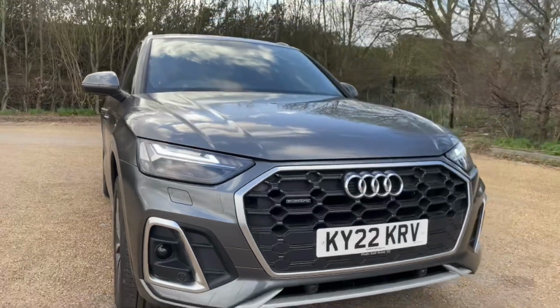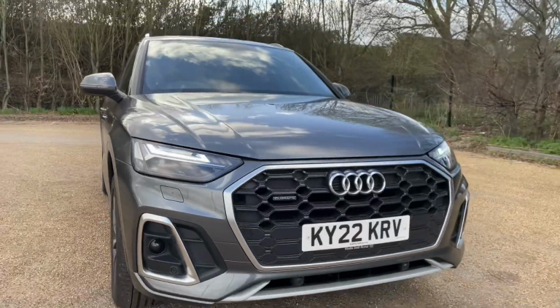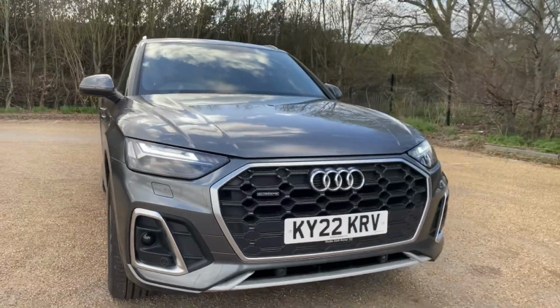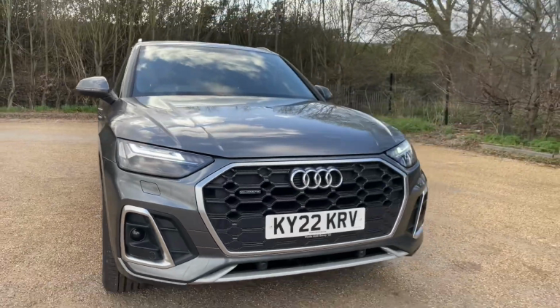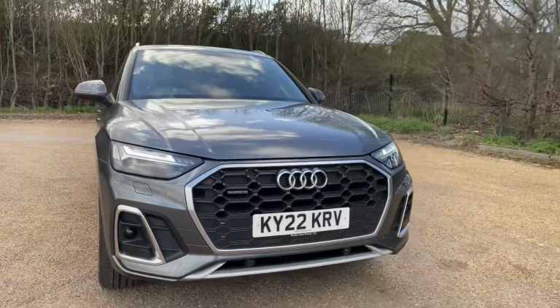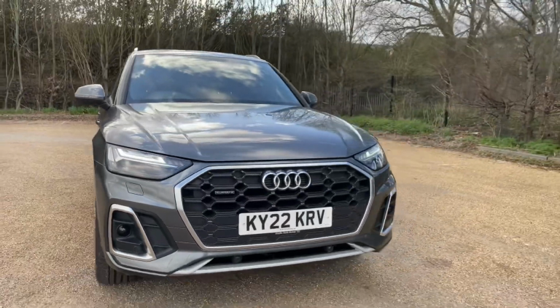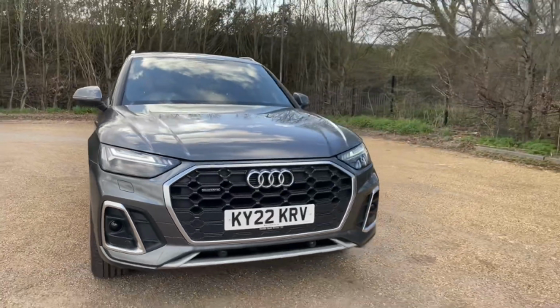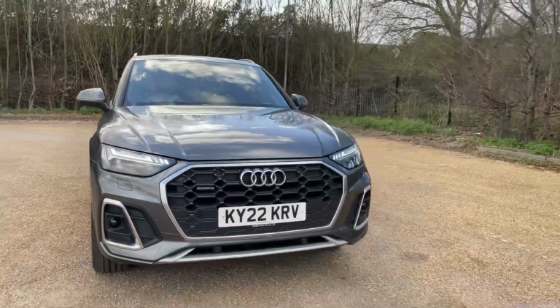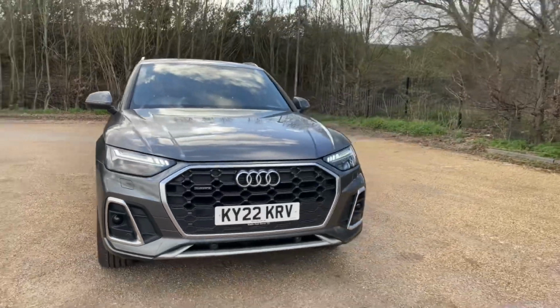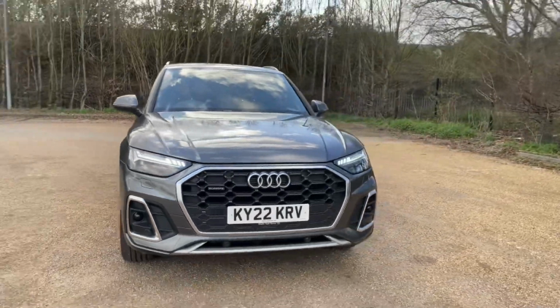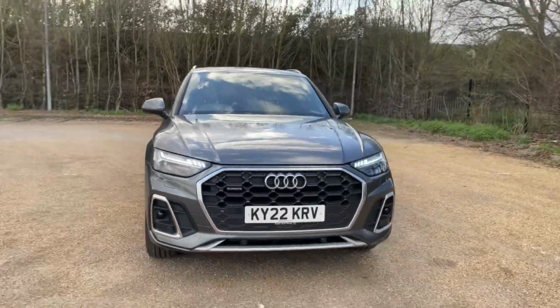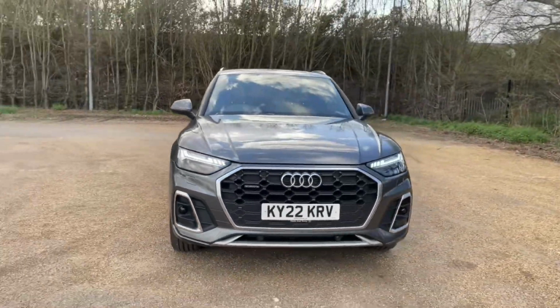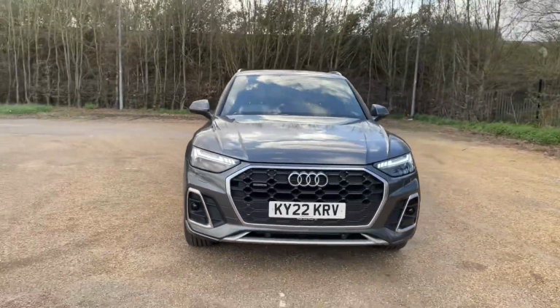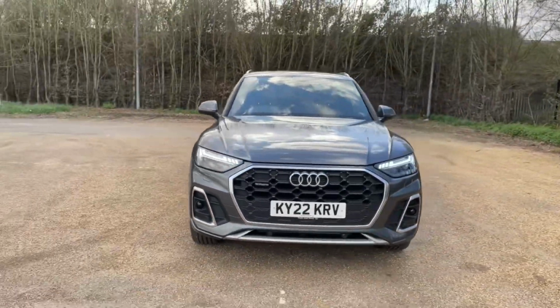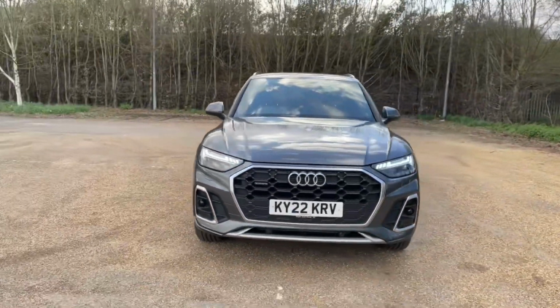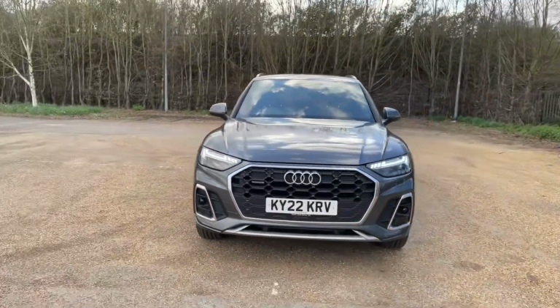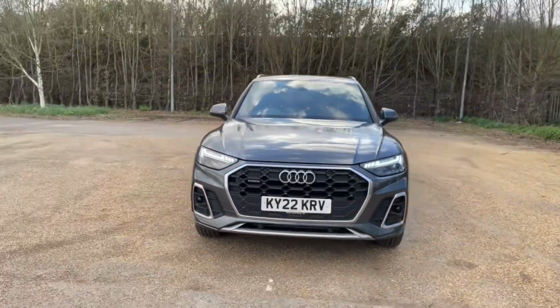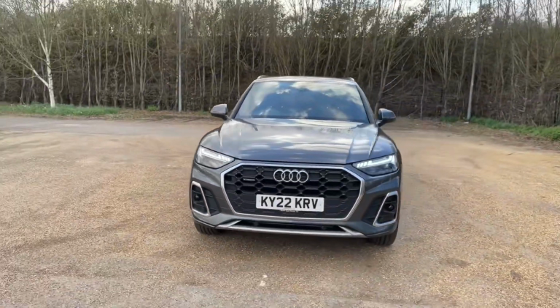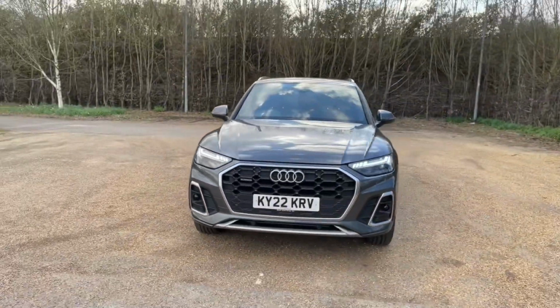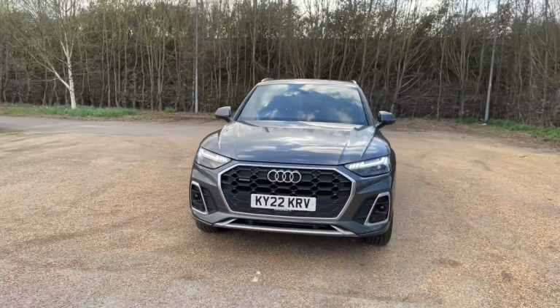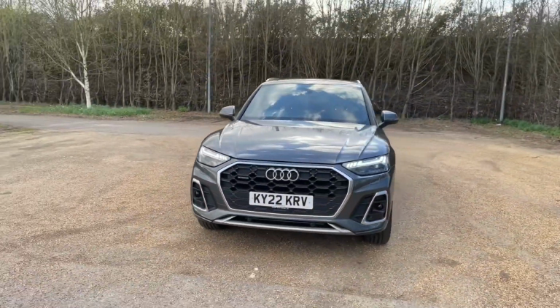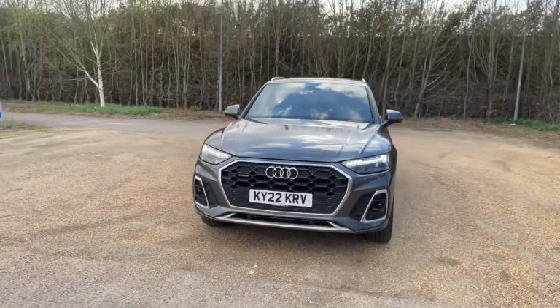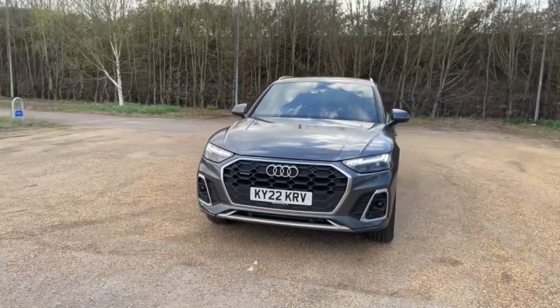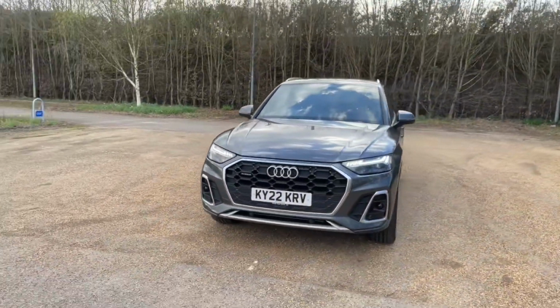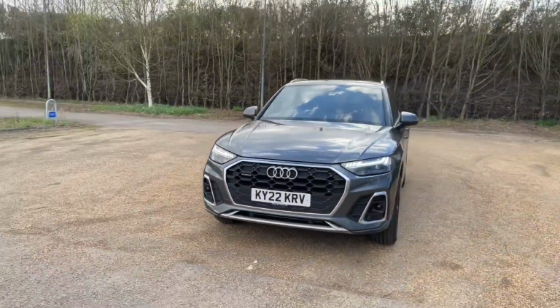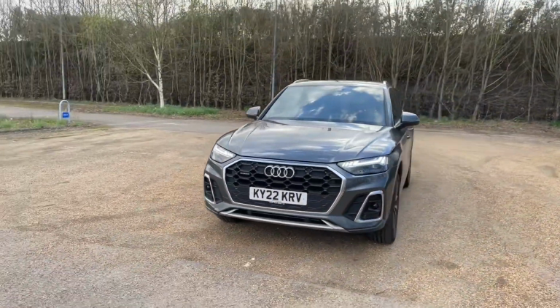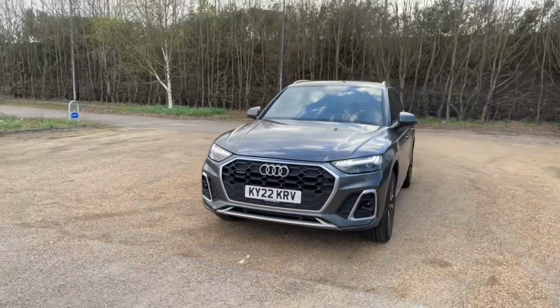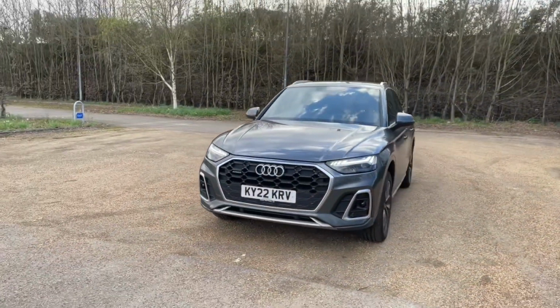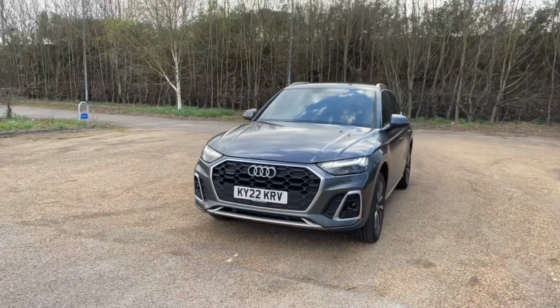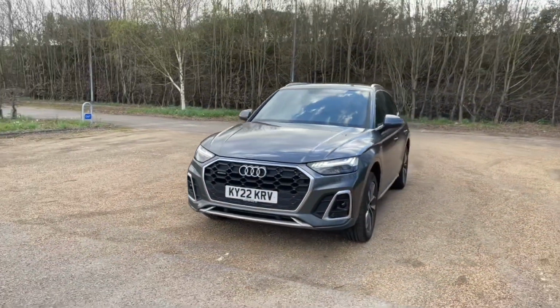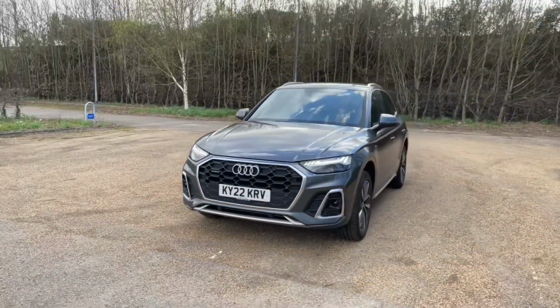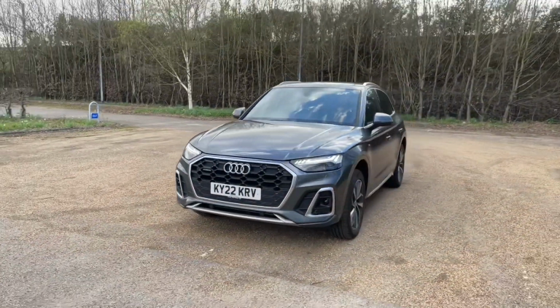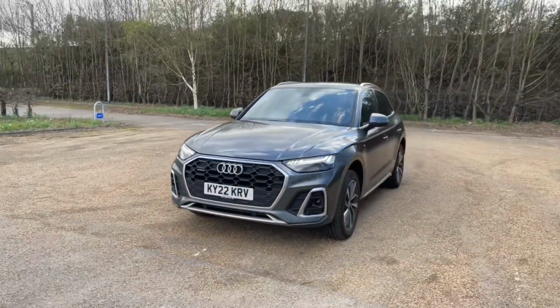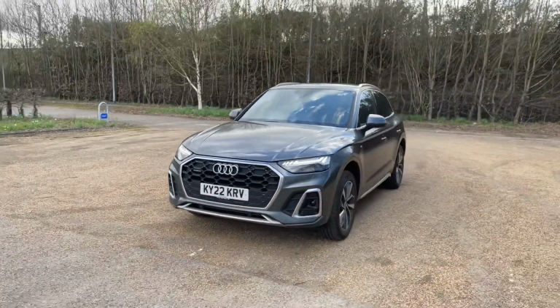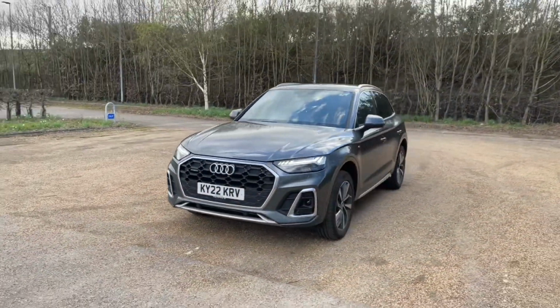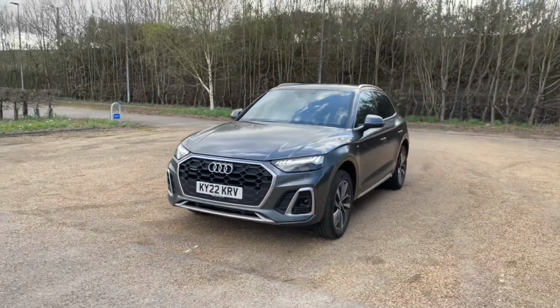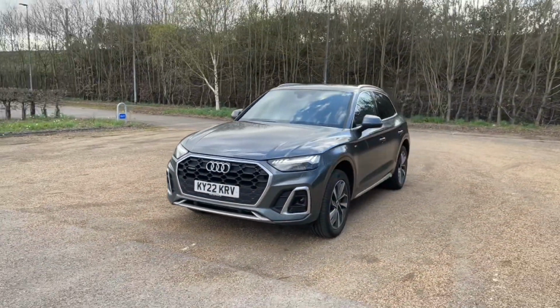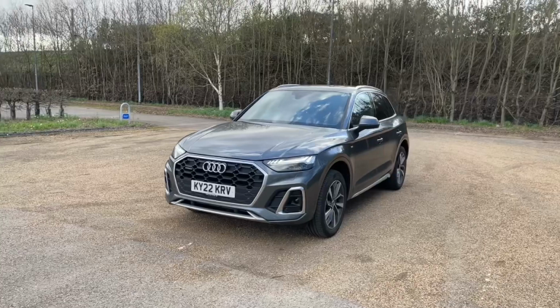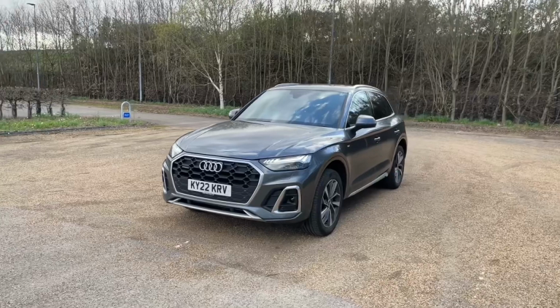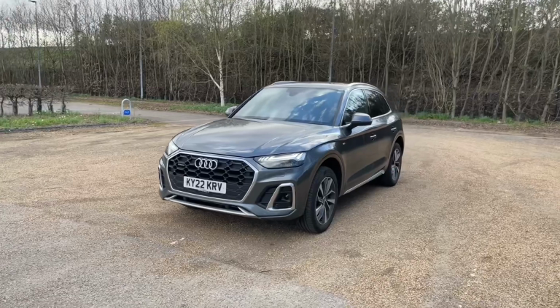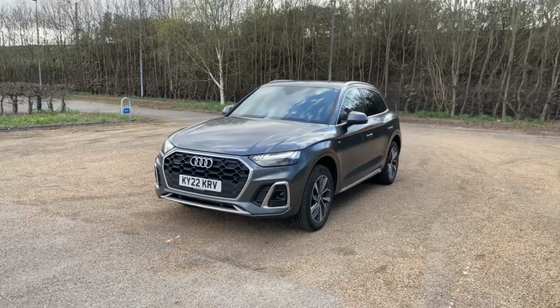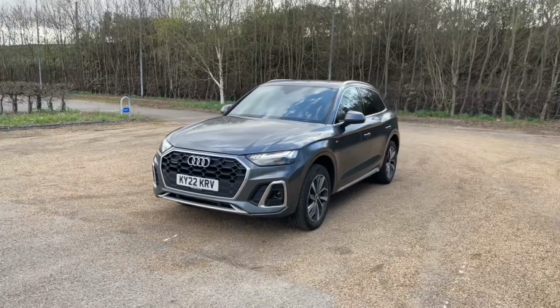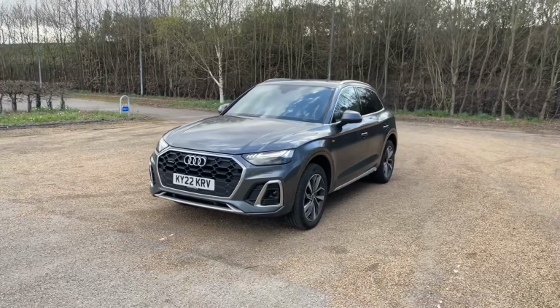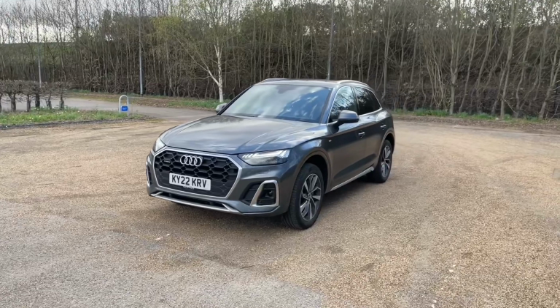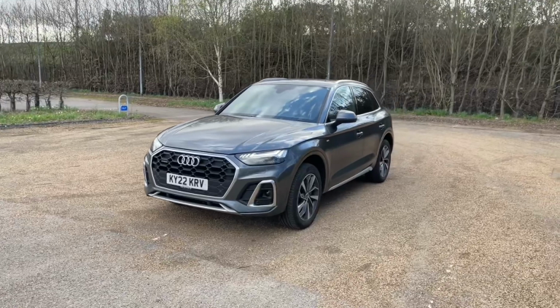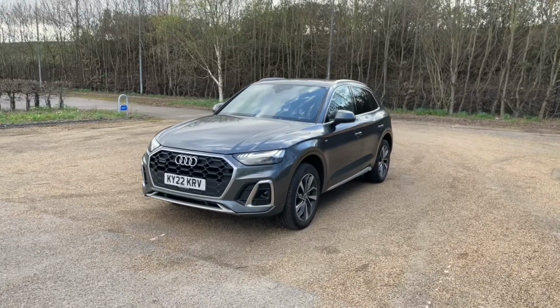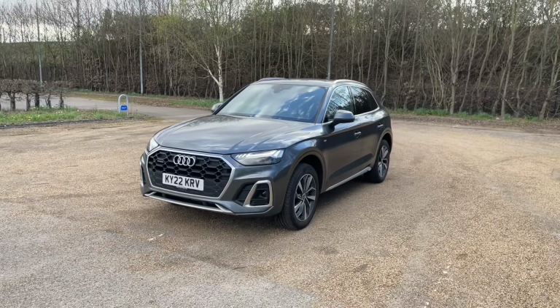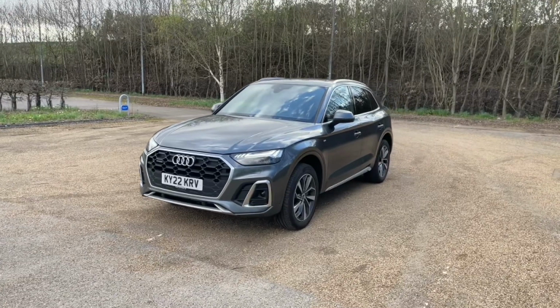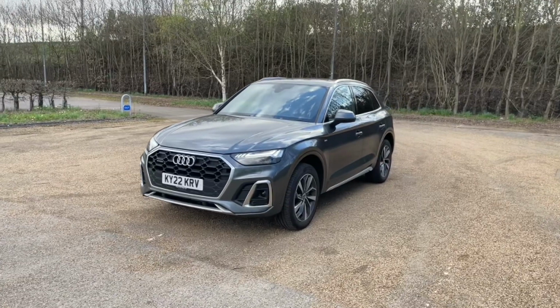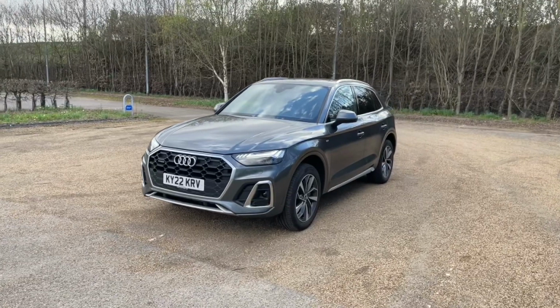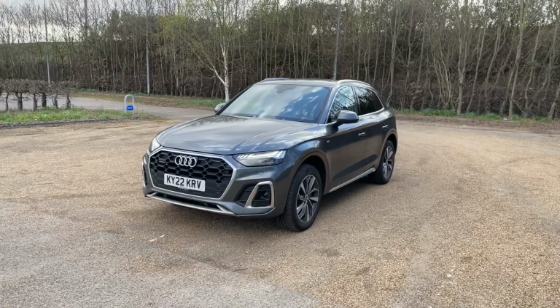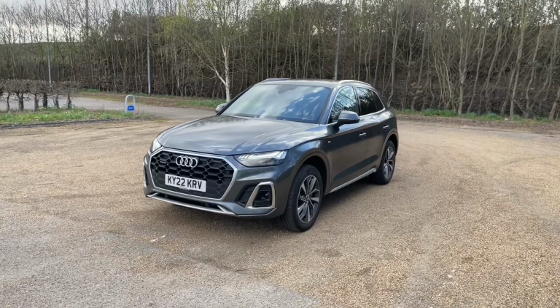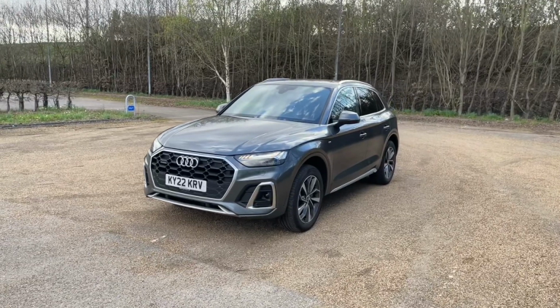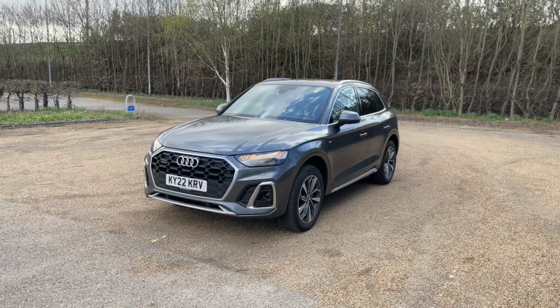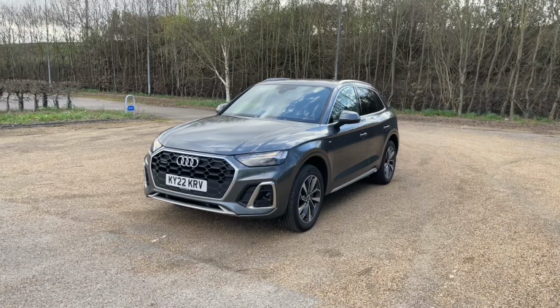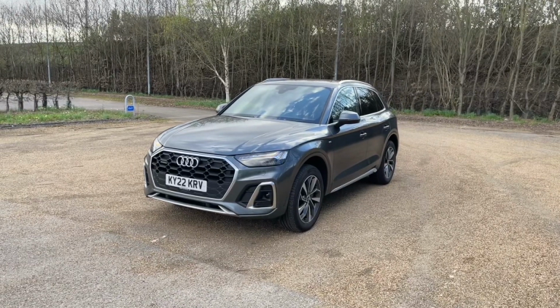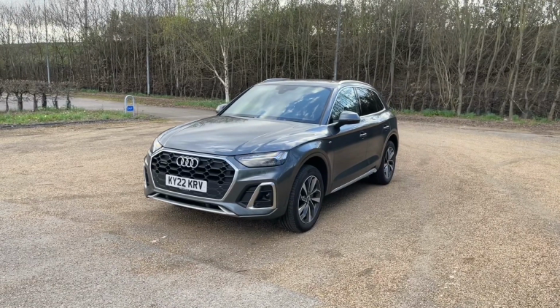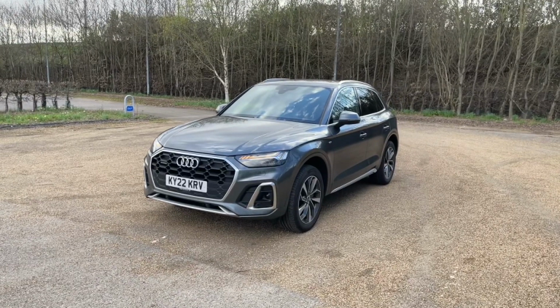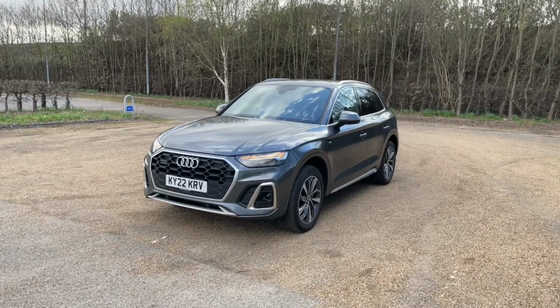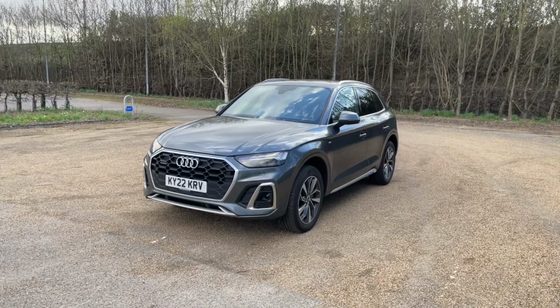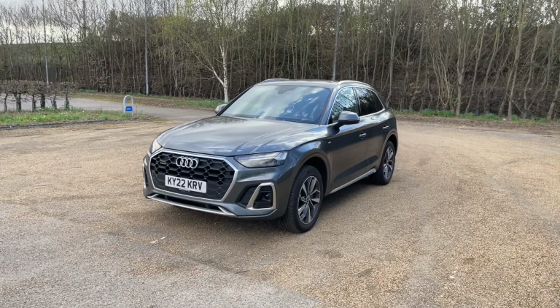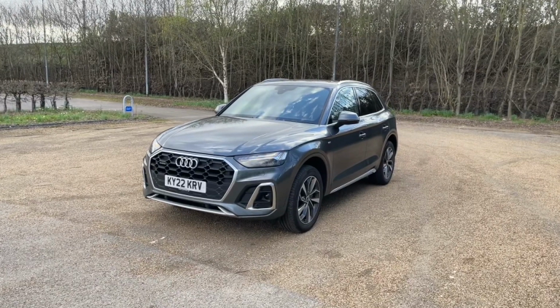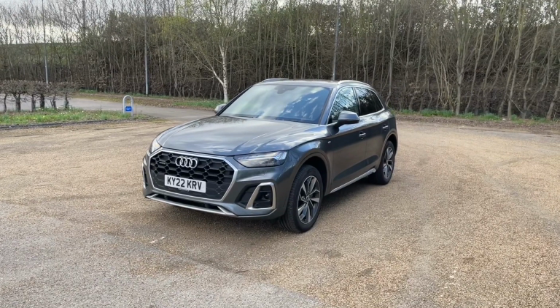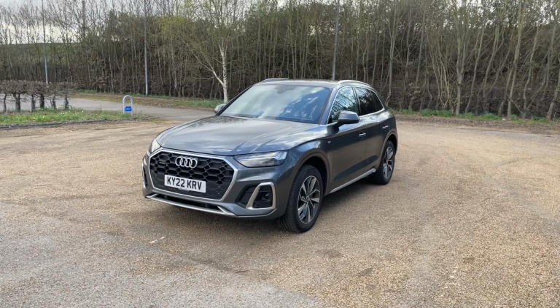Being an Audi approved Q5, you will also get an Audi approved 149-point check to make sure it meets our highest standards before handing it over to you.